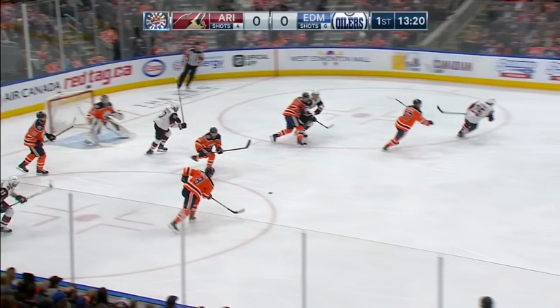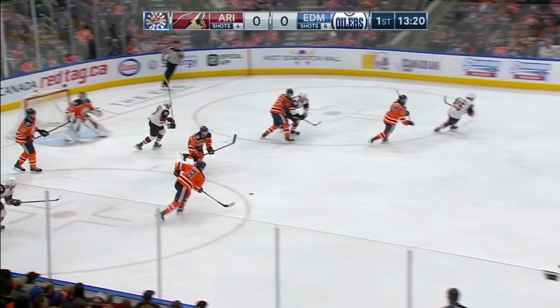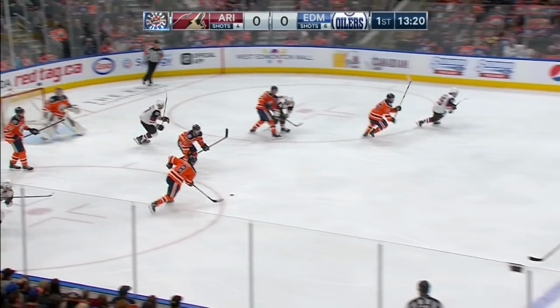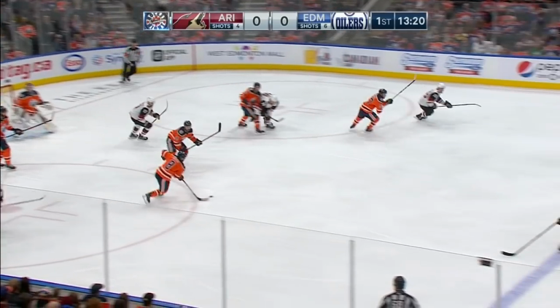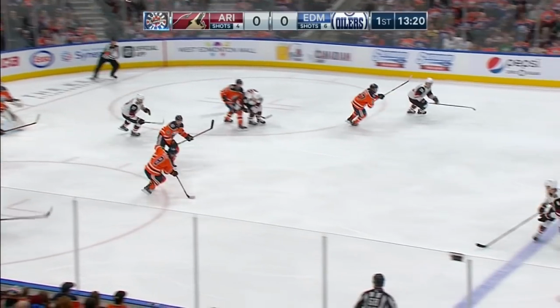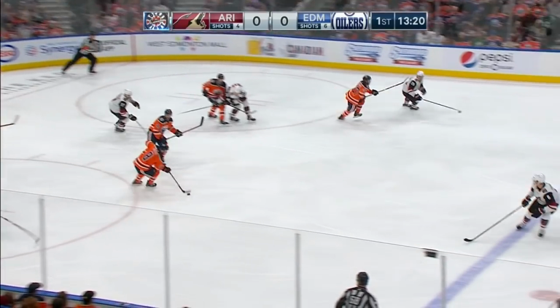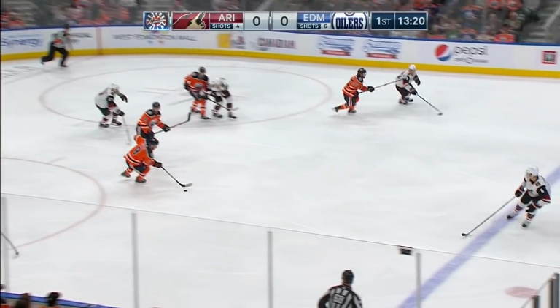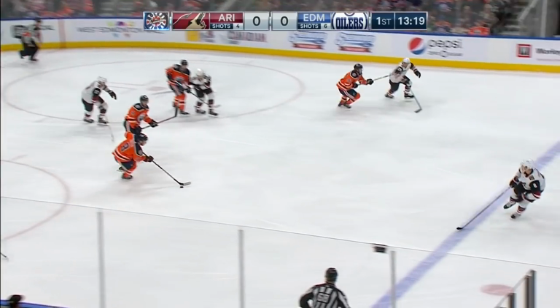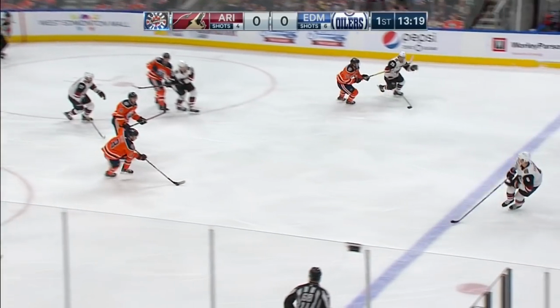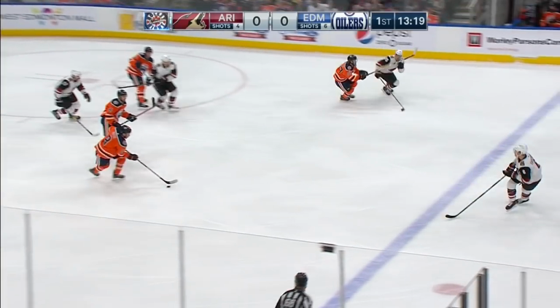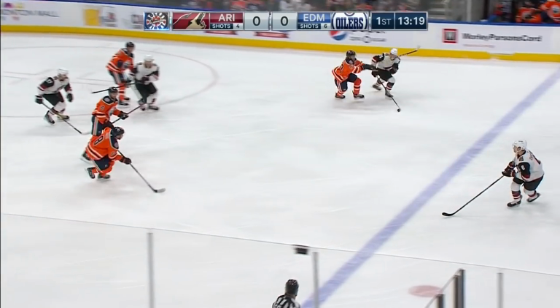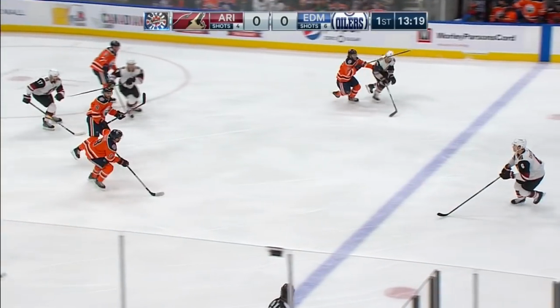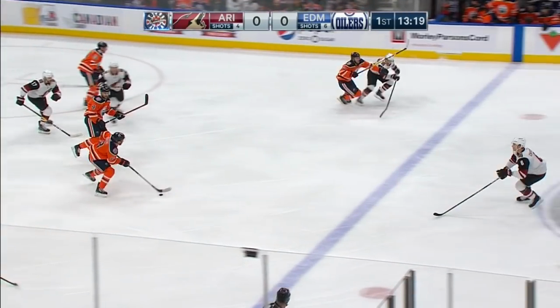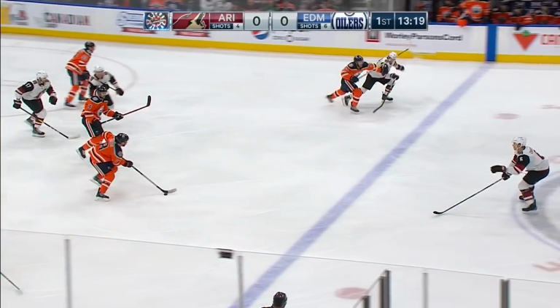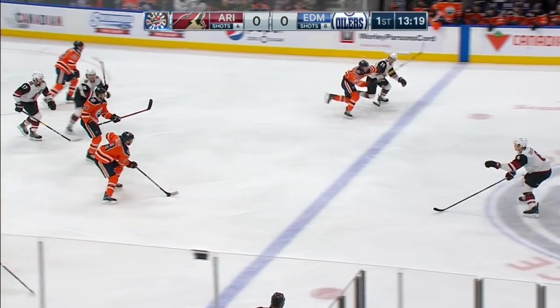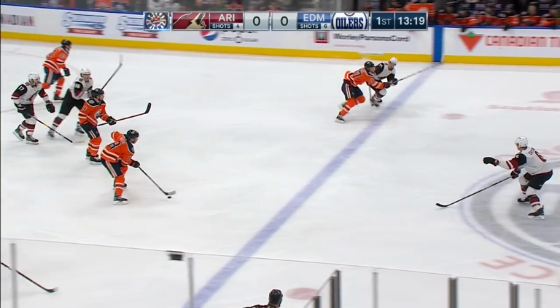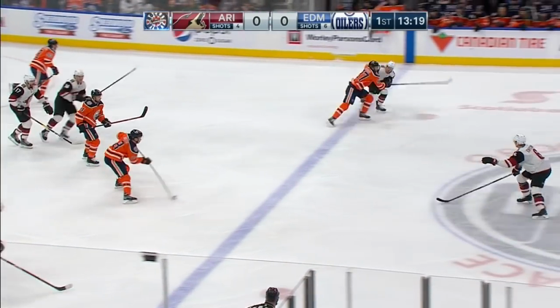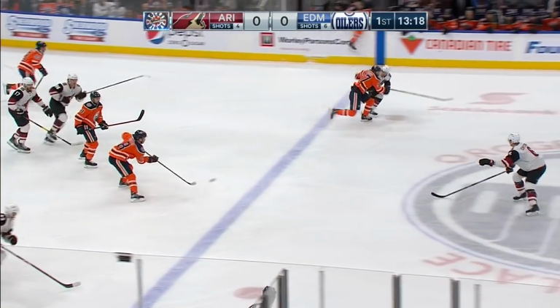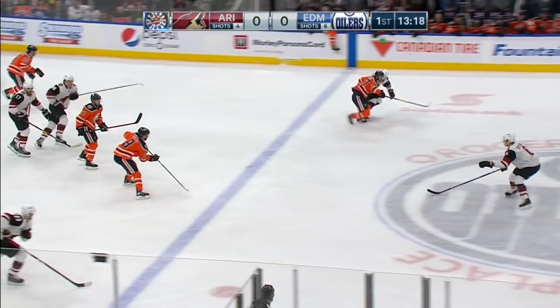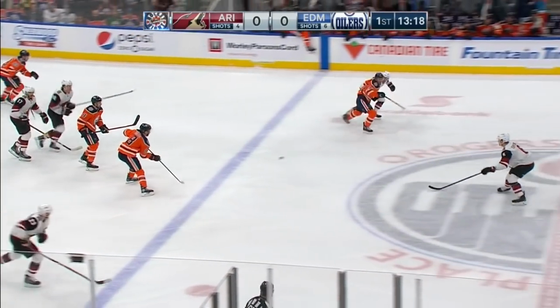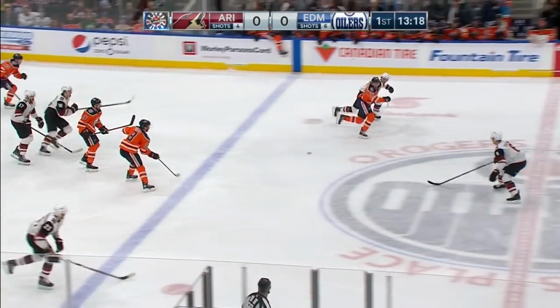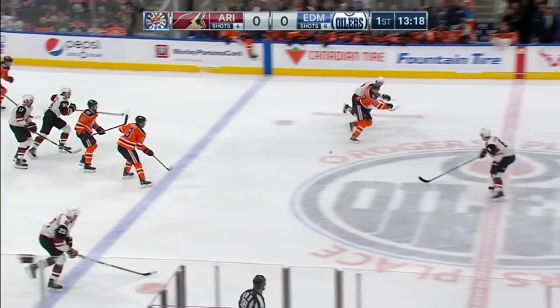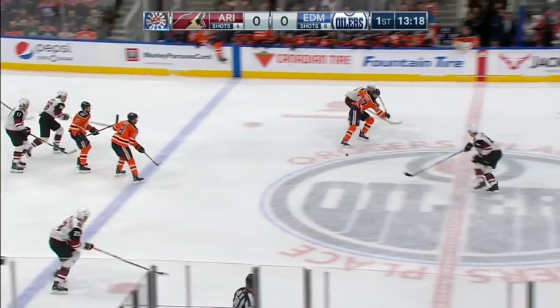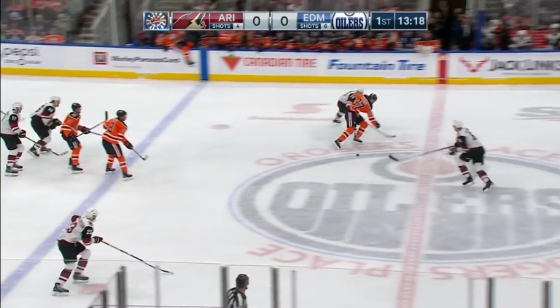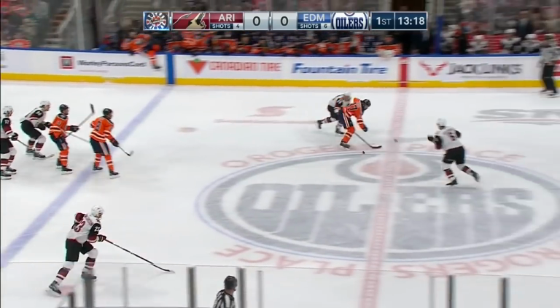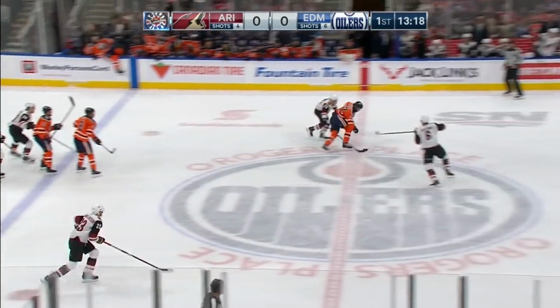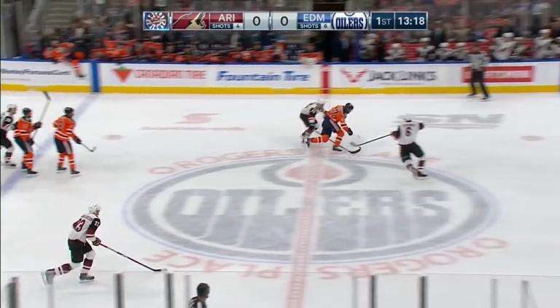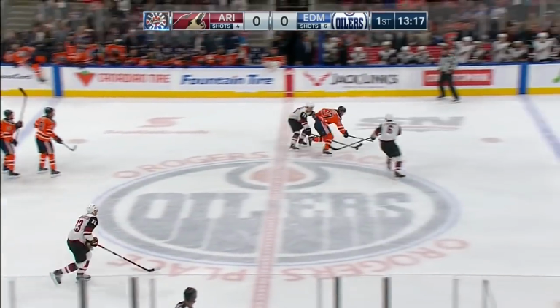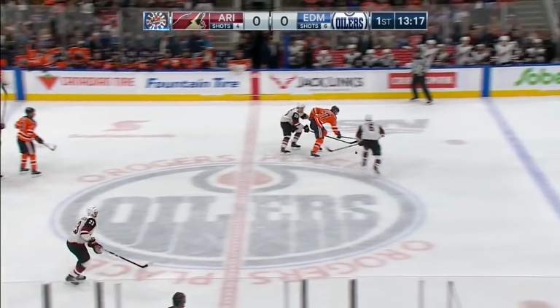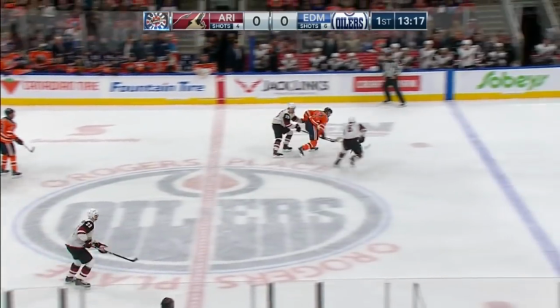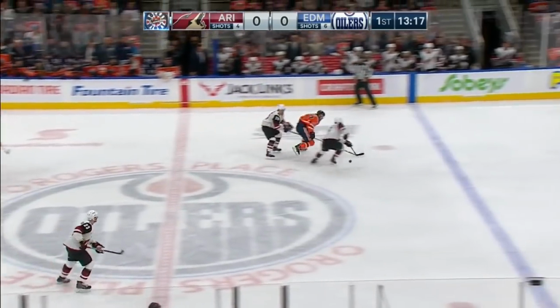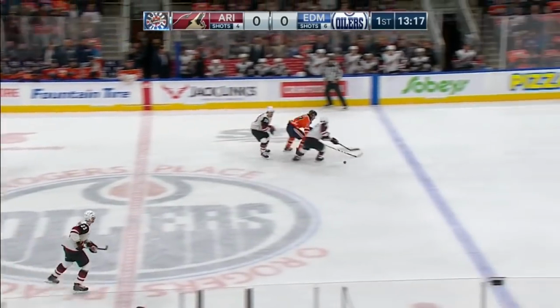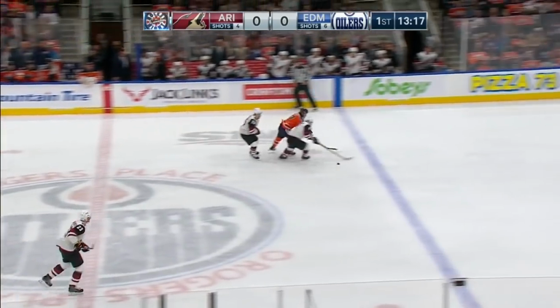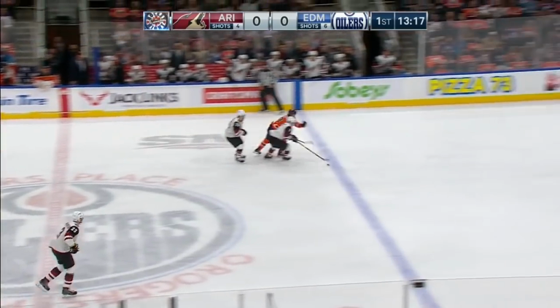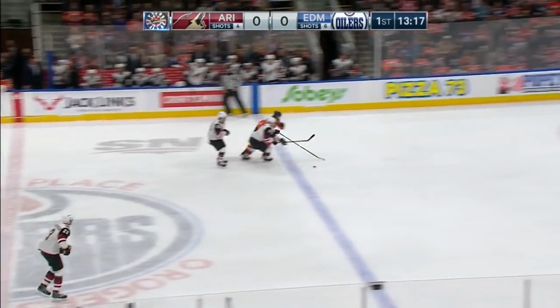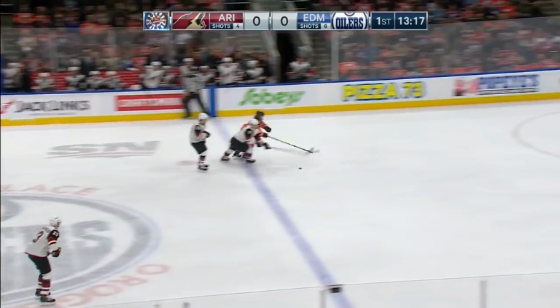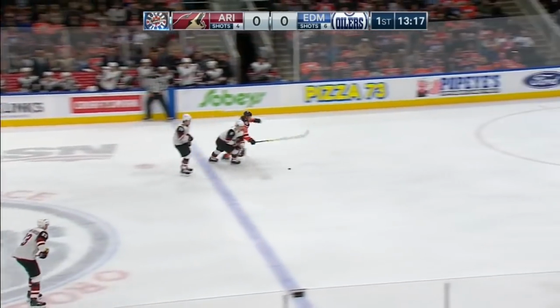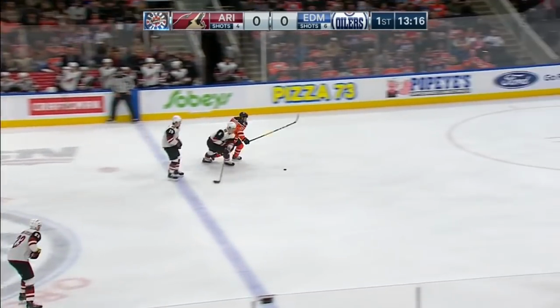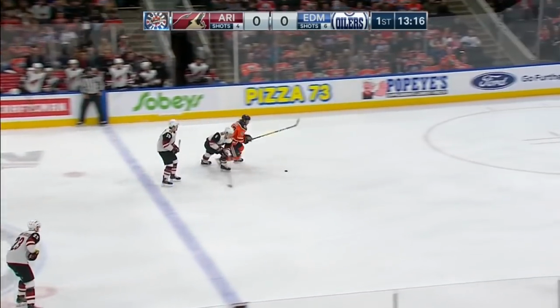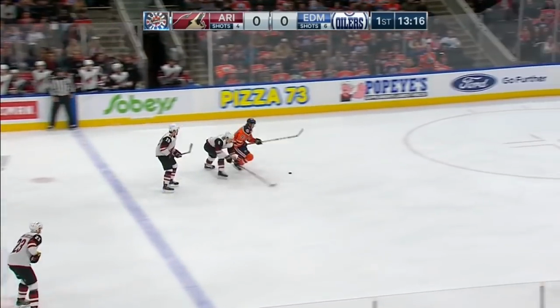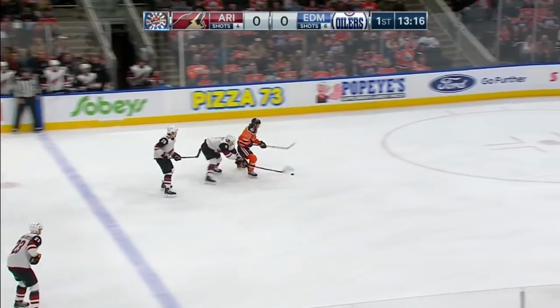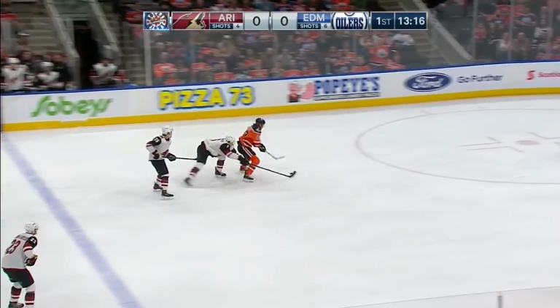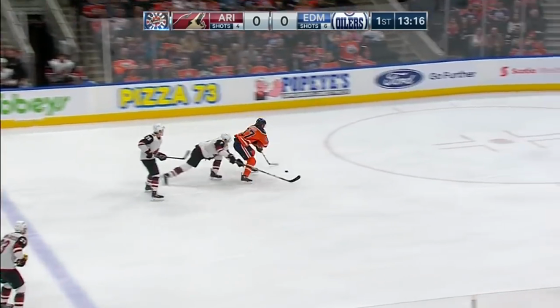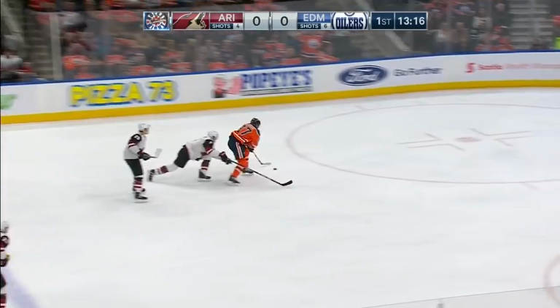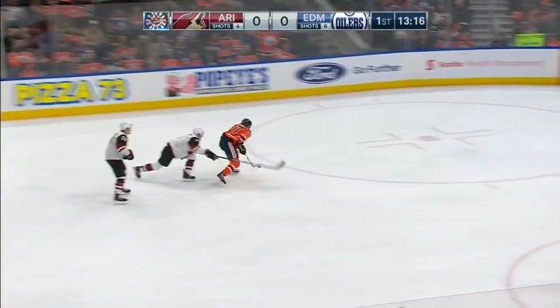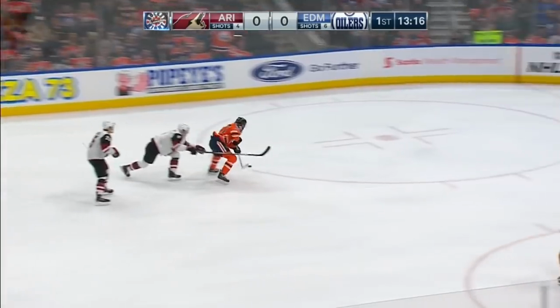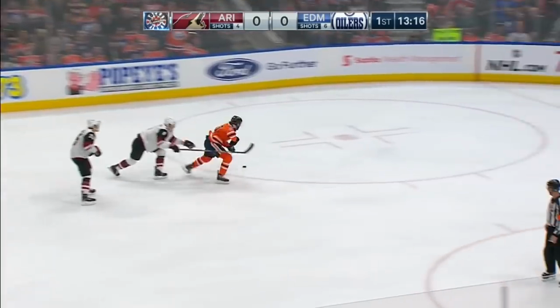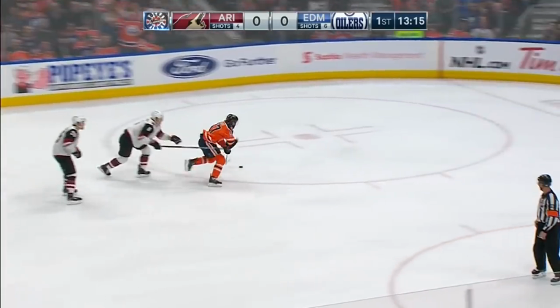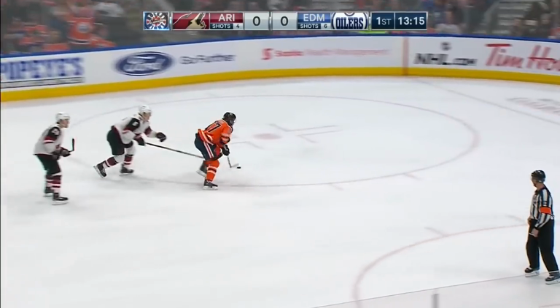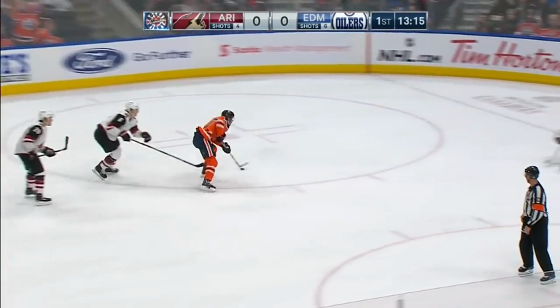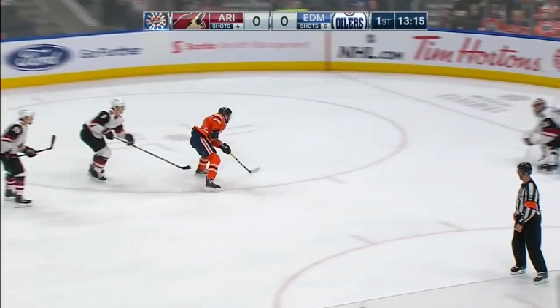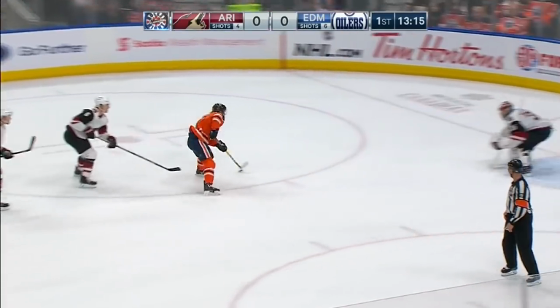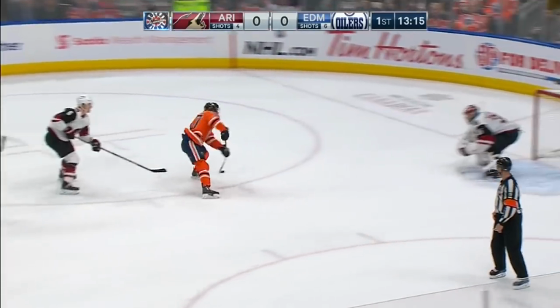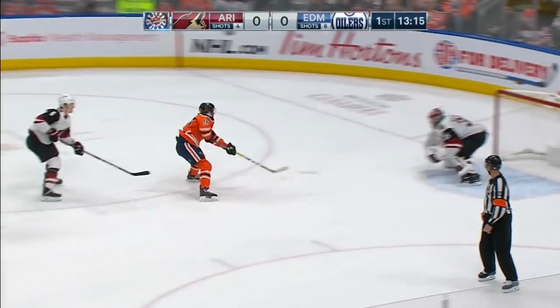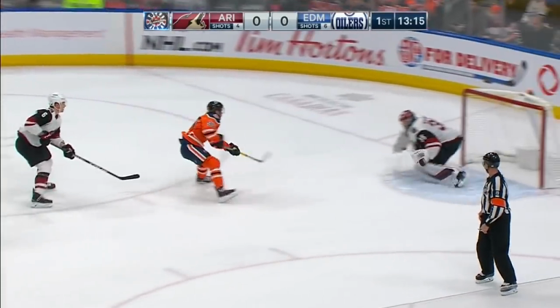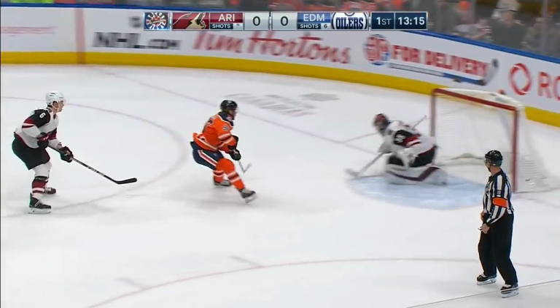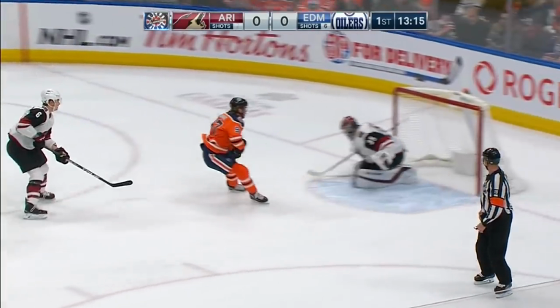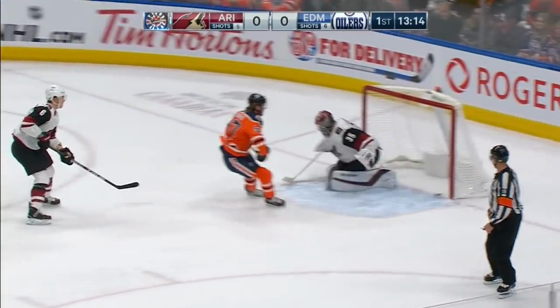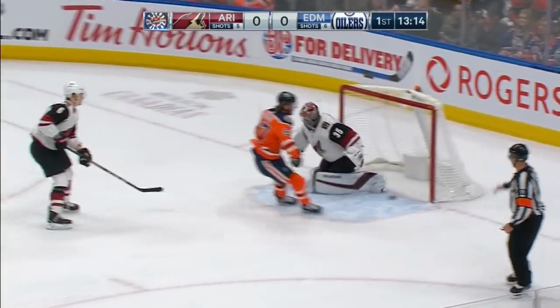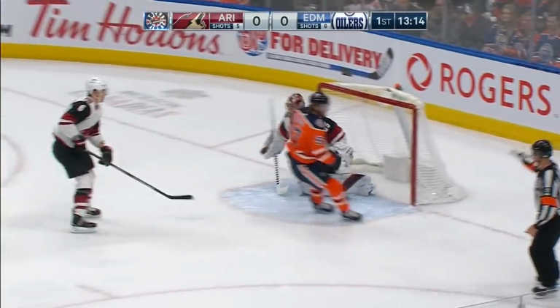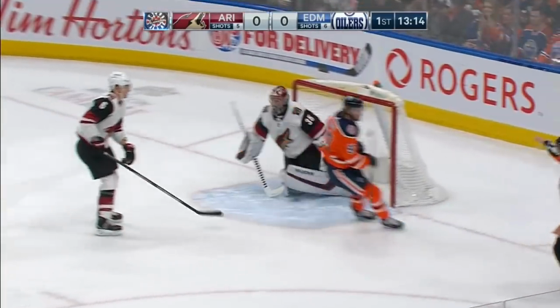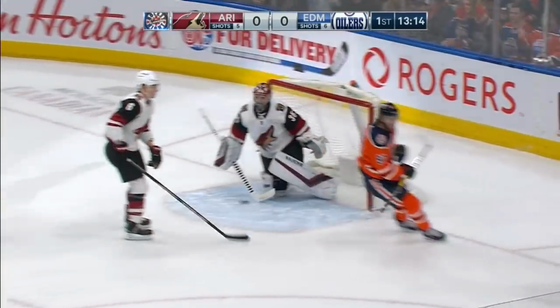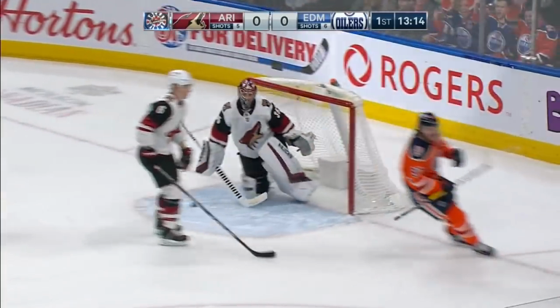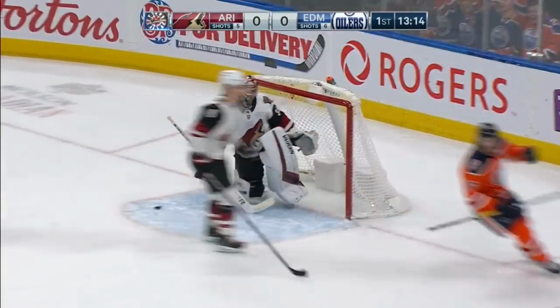That's the handle on that backhand attempt. McDavid trying to get free — here comes Connor McDavid — scores!